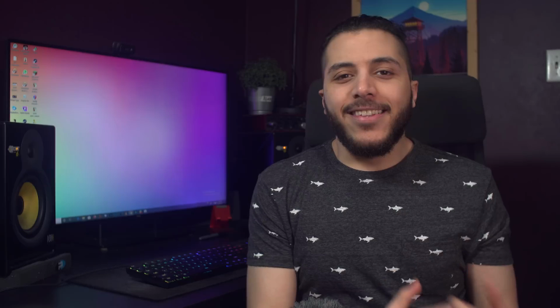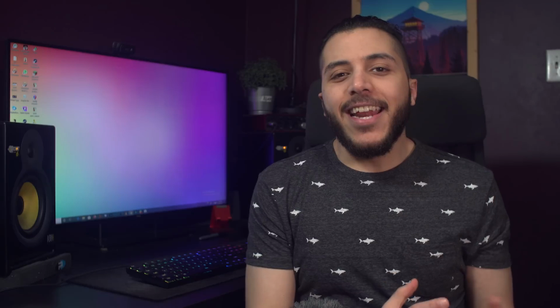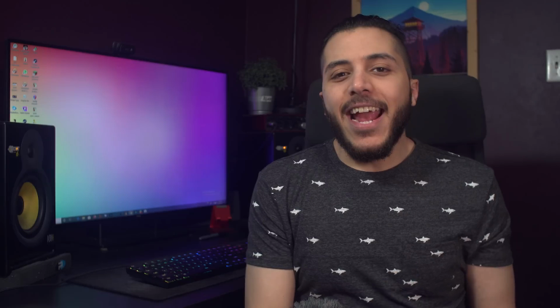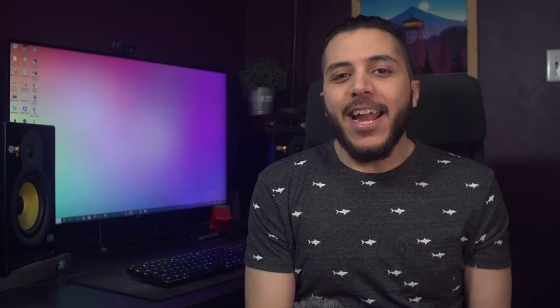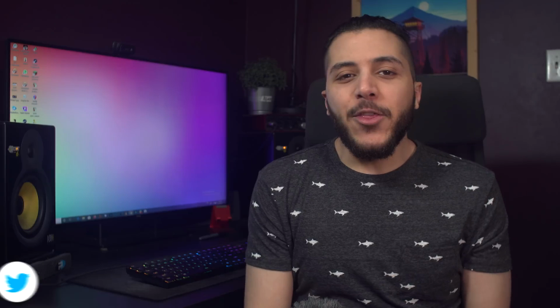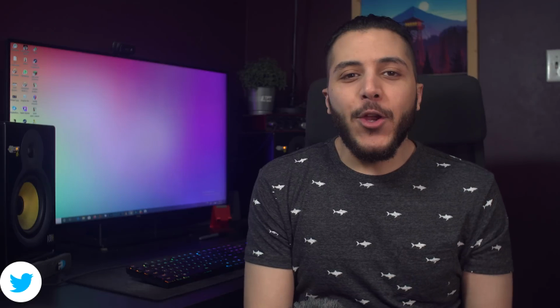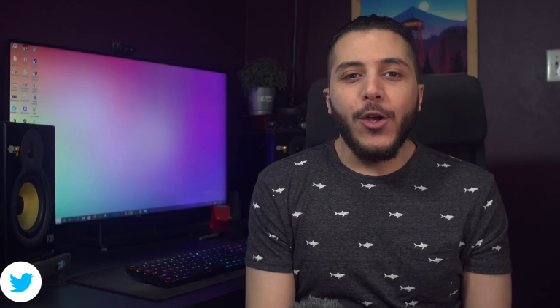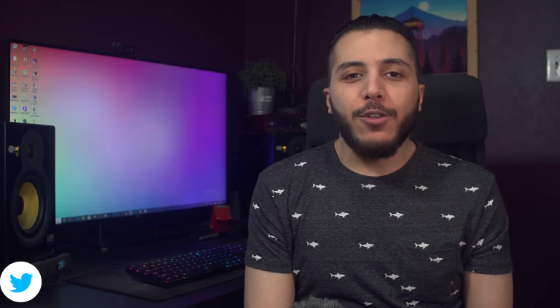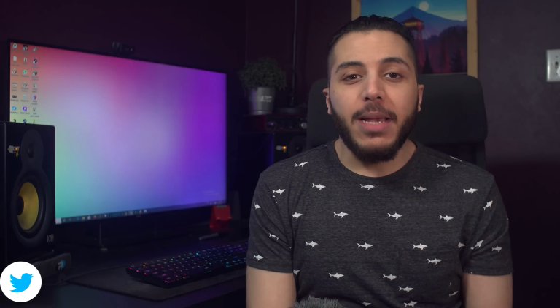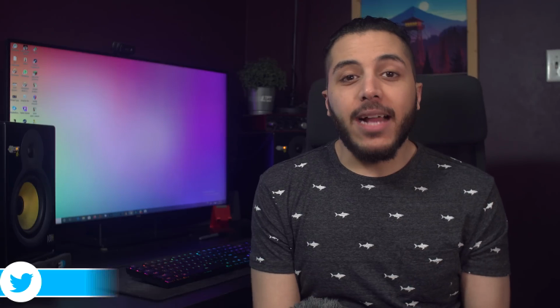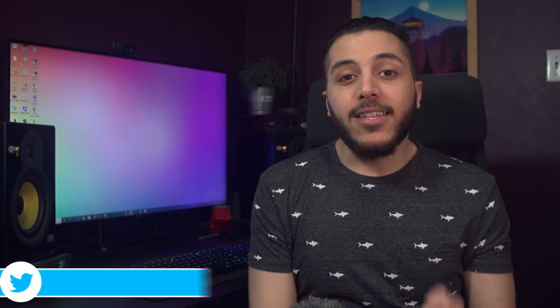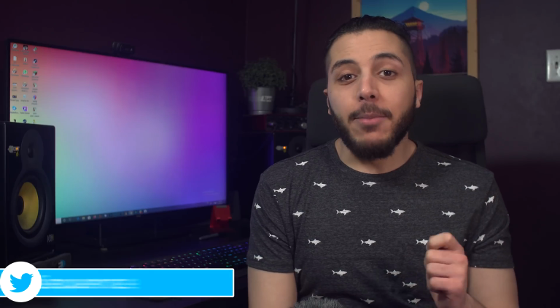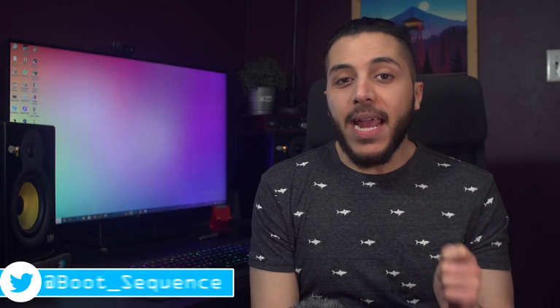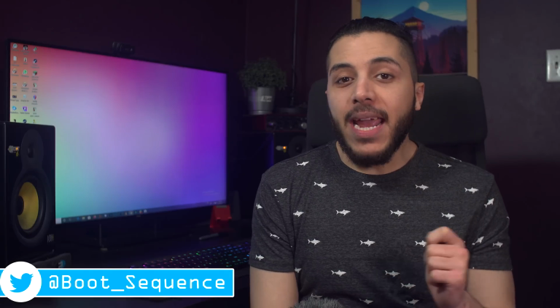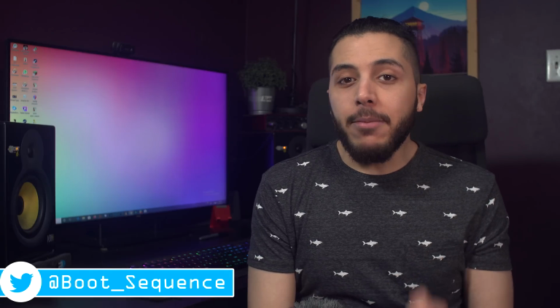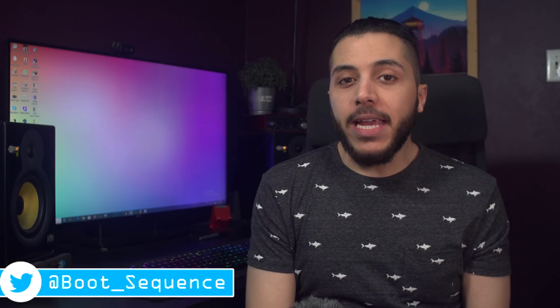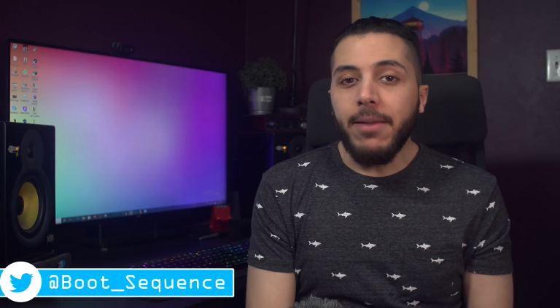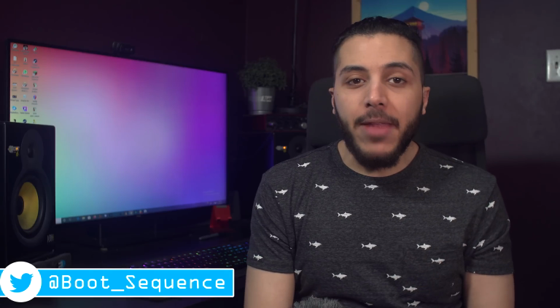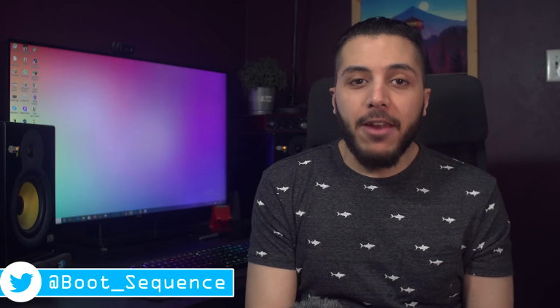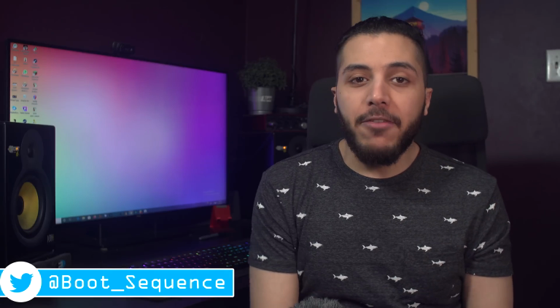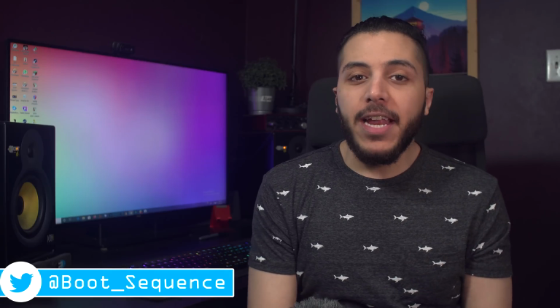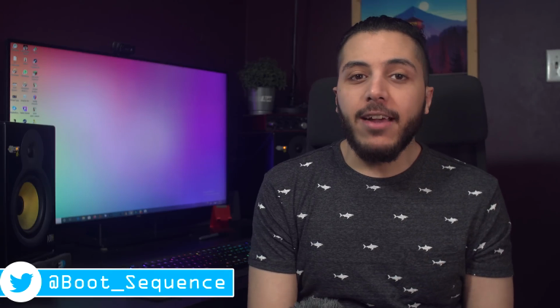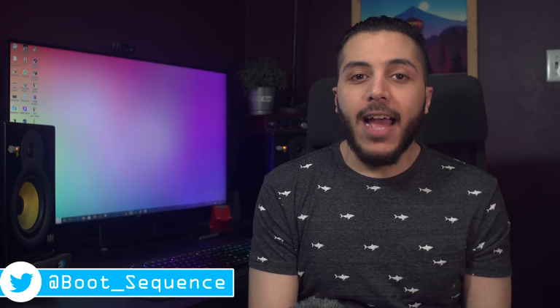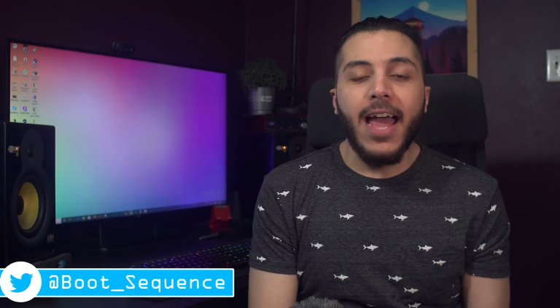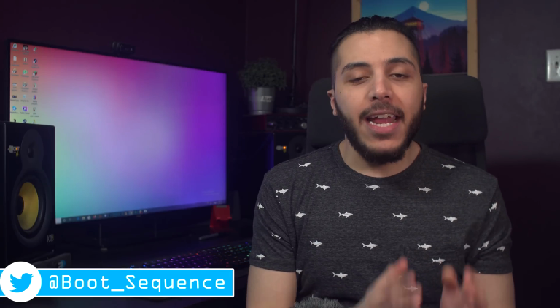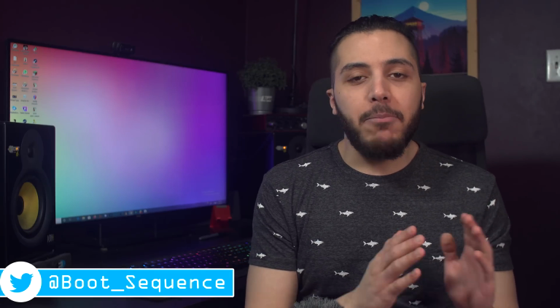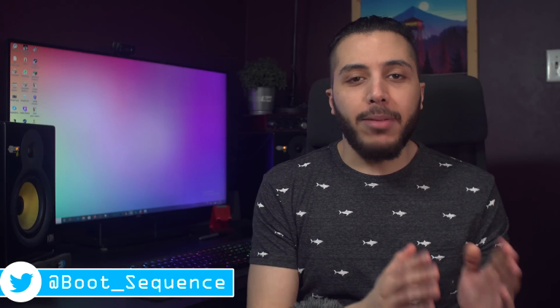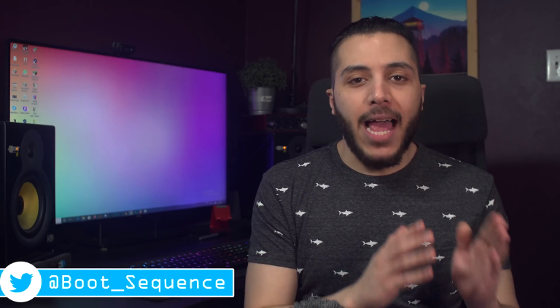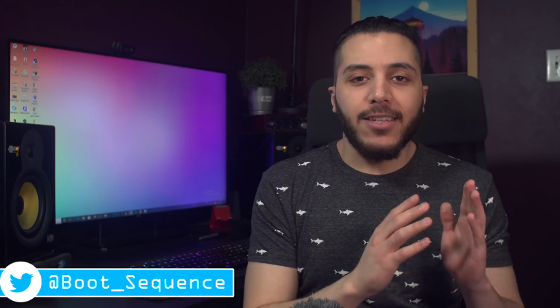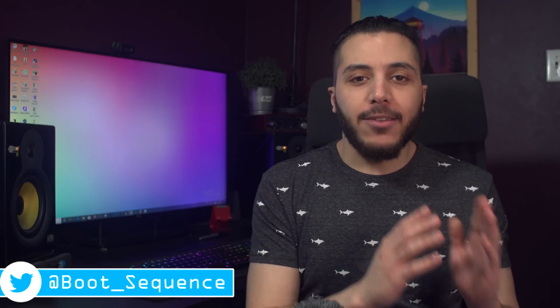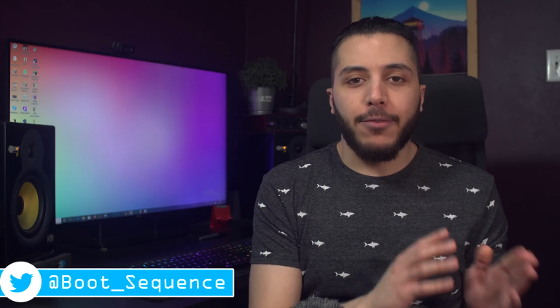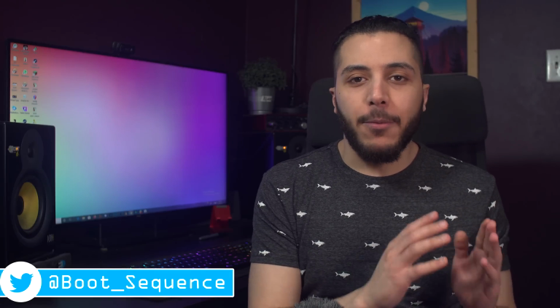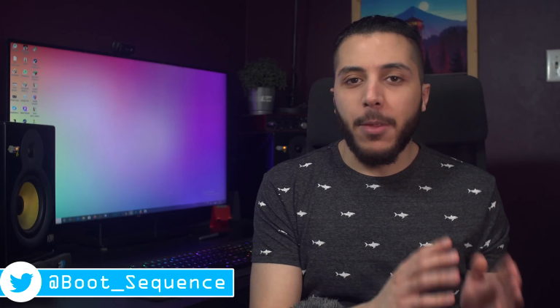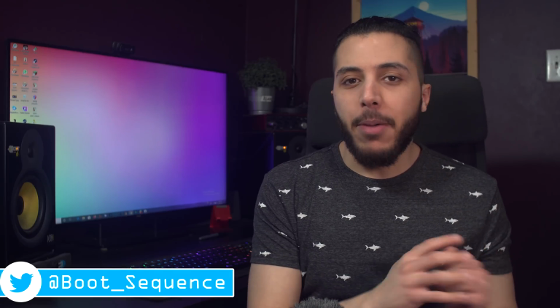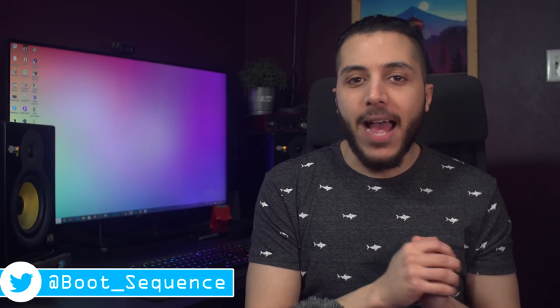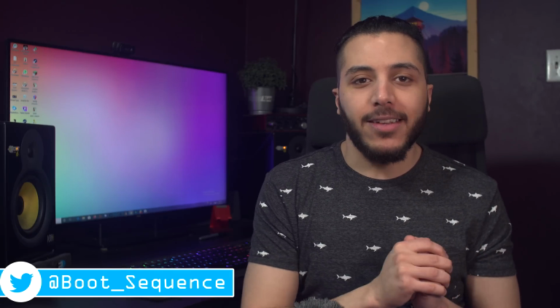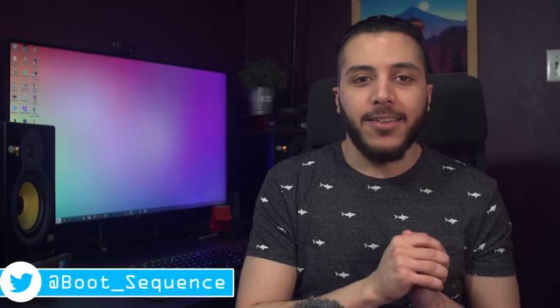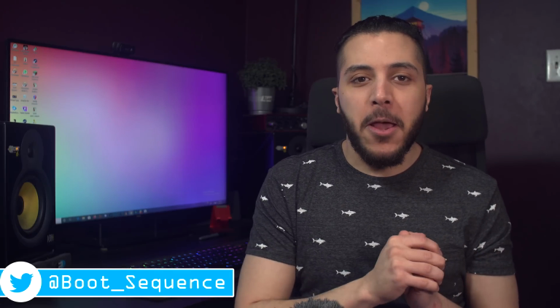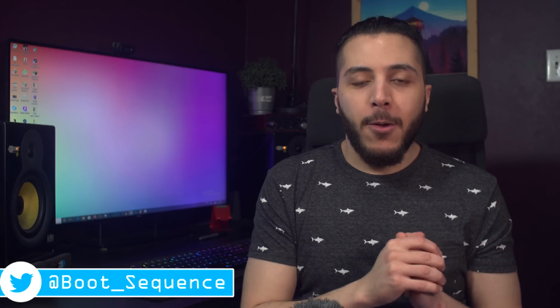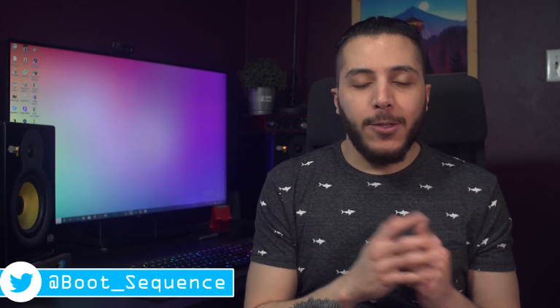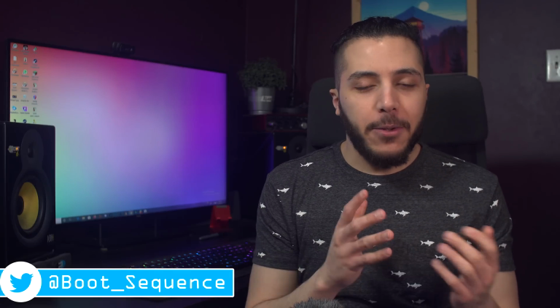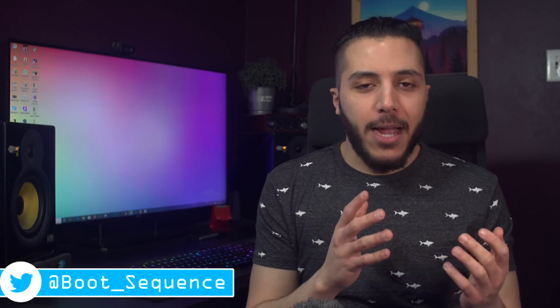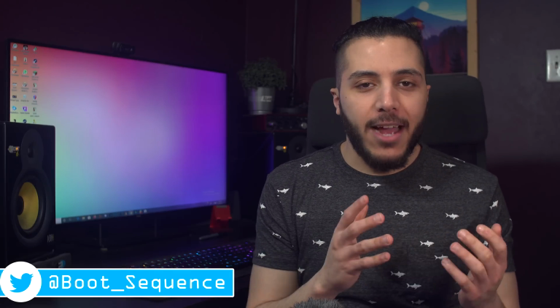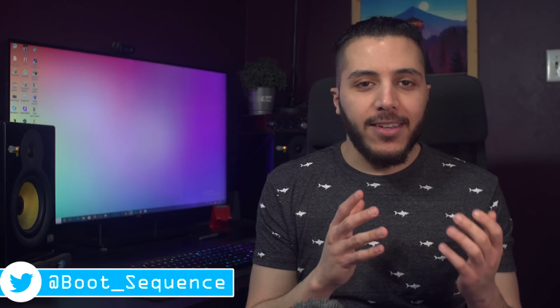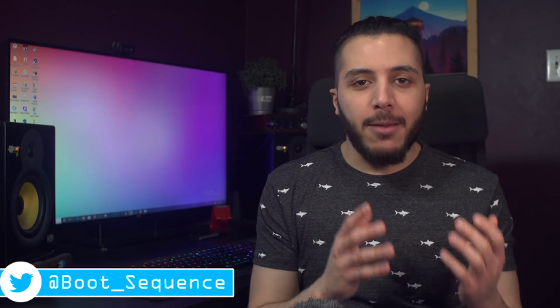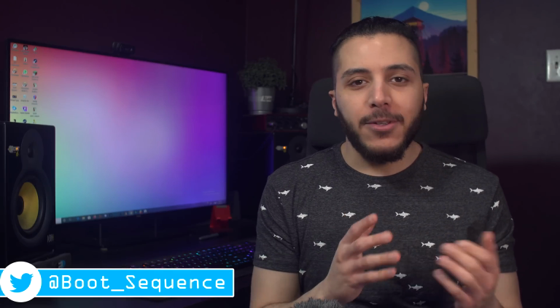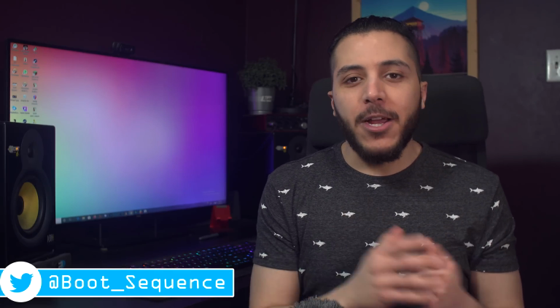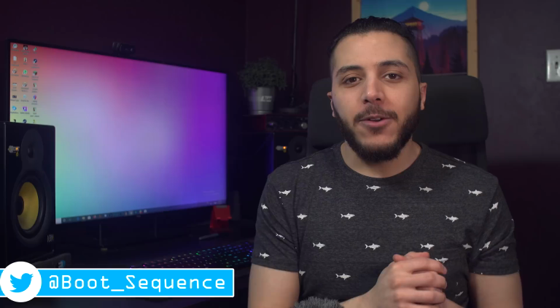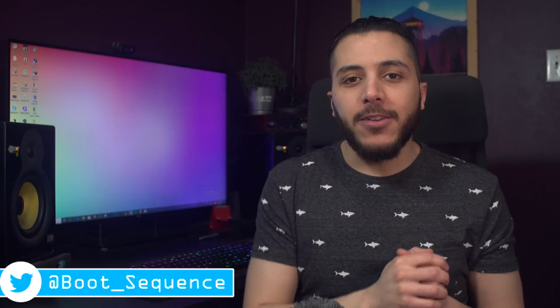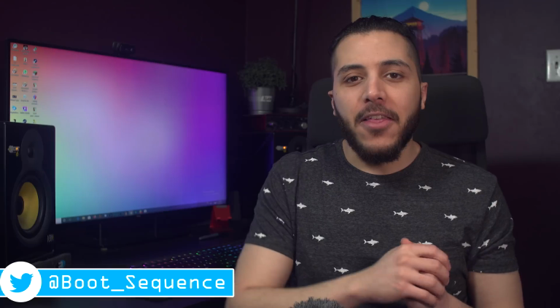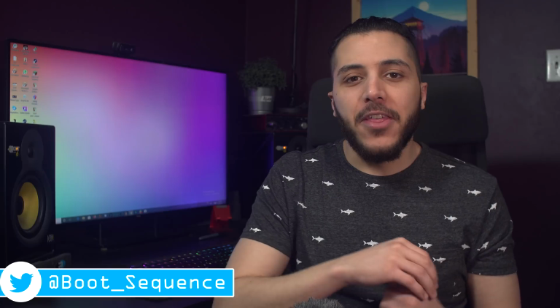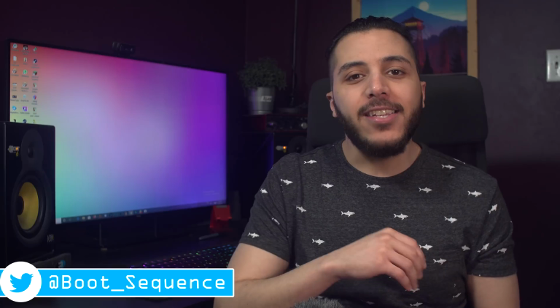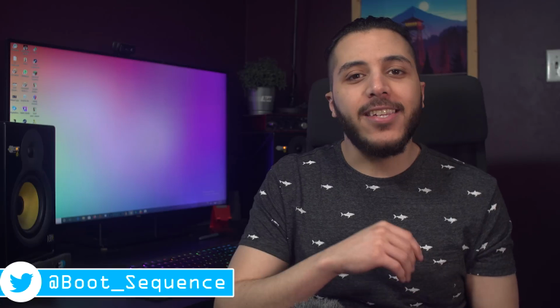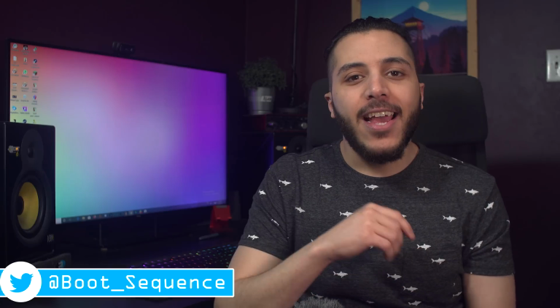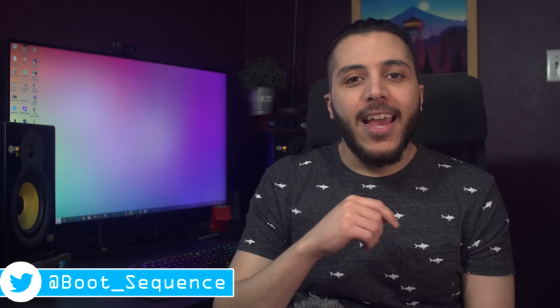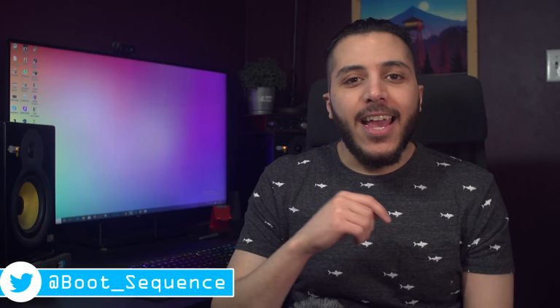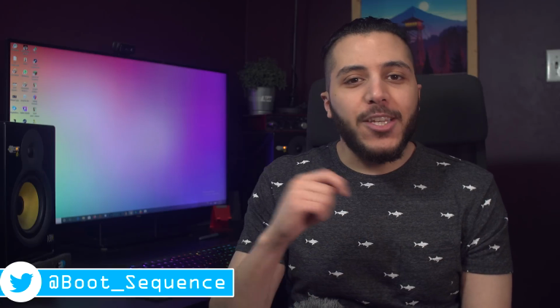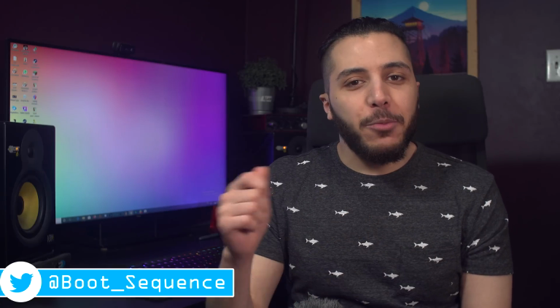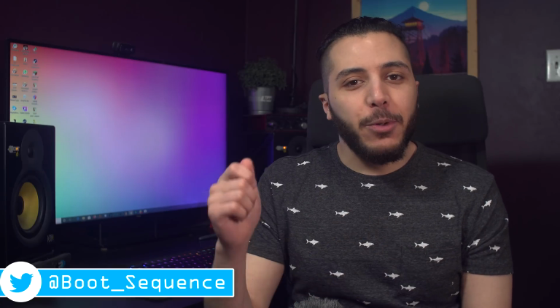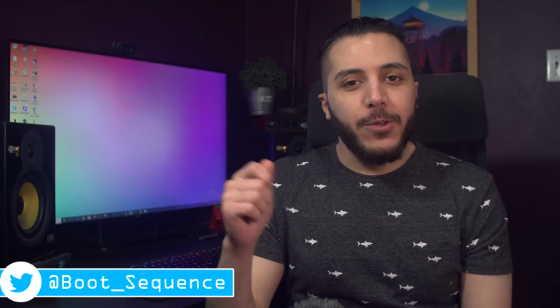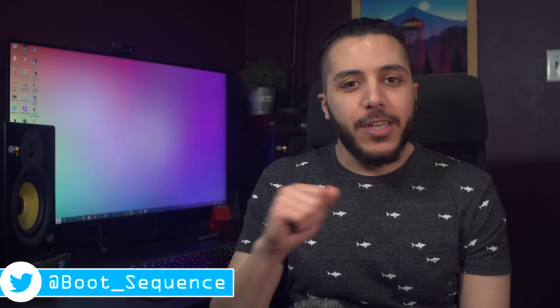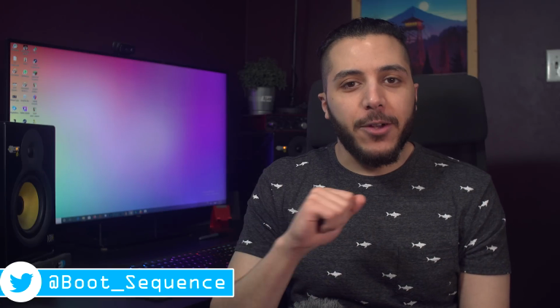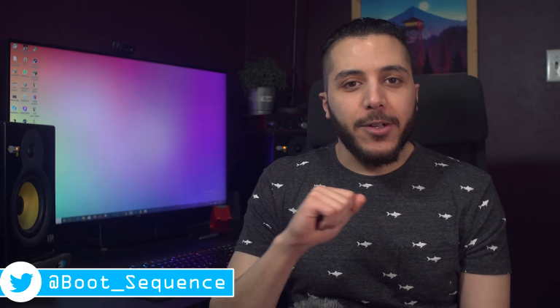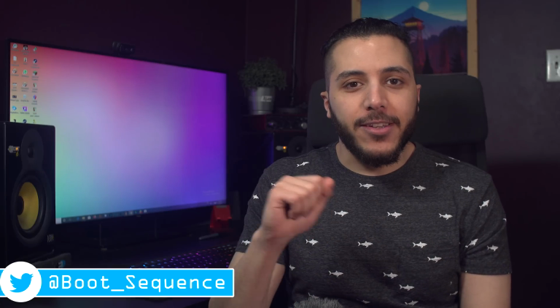Today in the news, we got some AMD, Nvidia, and a blast from the past. What's up guys, I'm Snows, and this is your boot sequence.